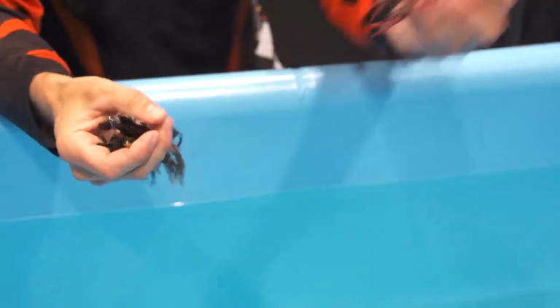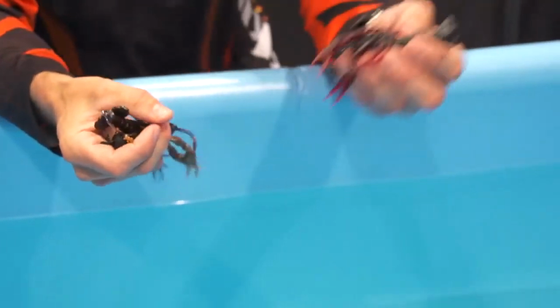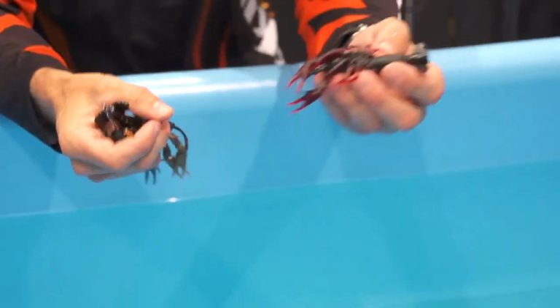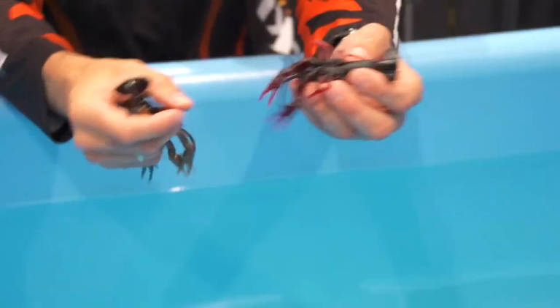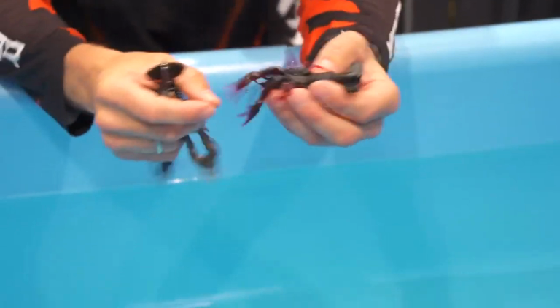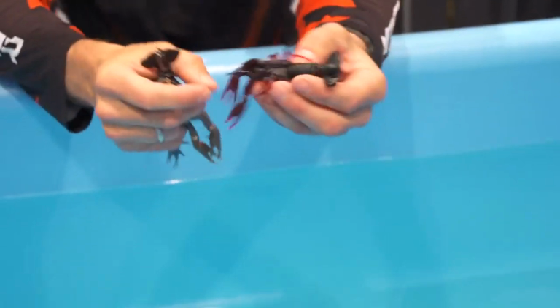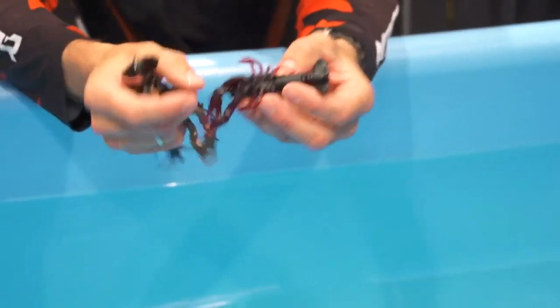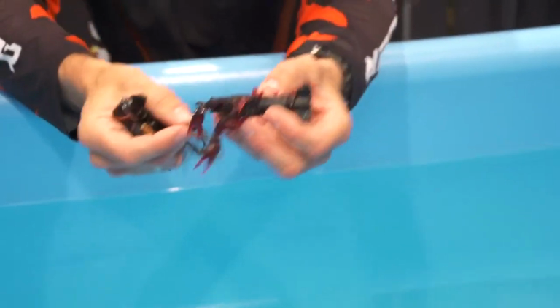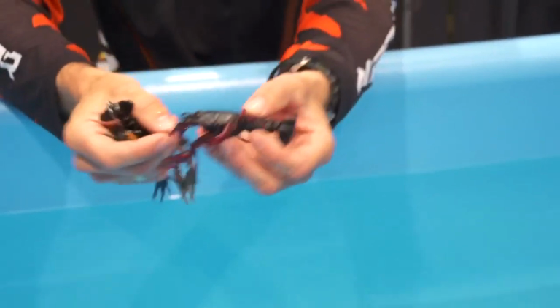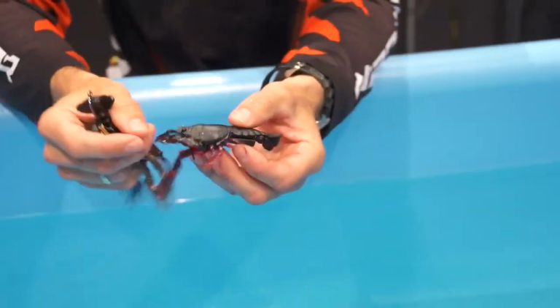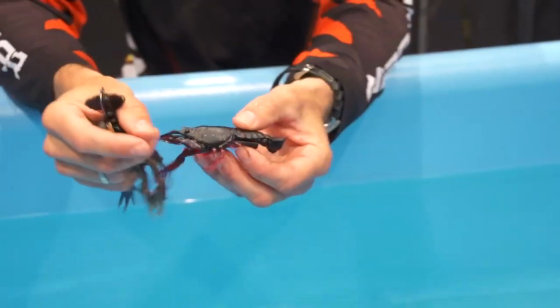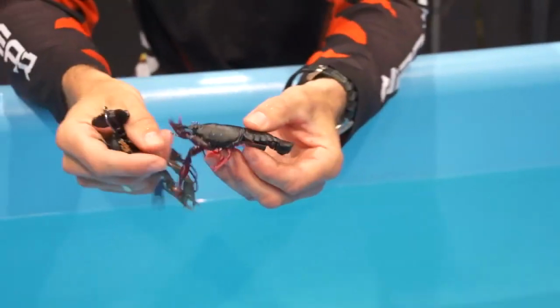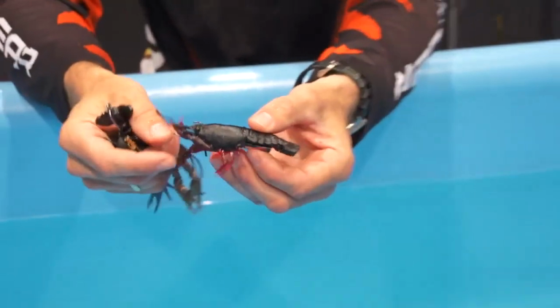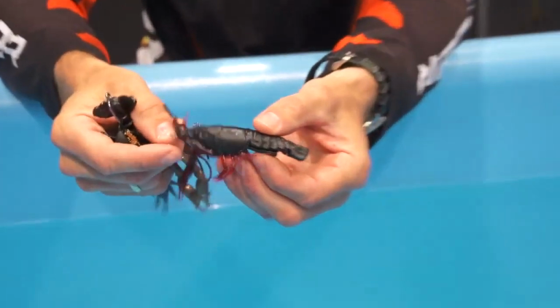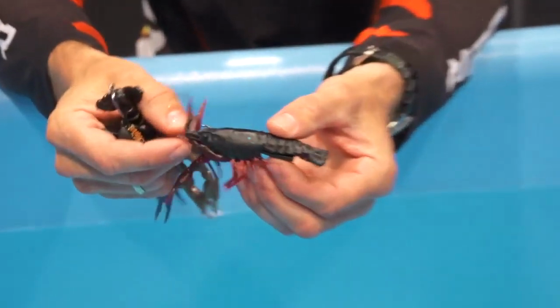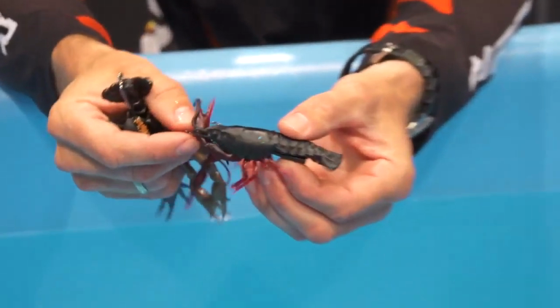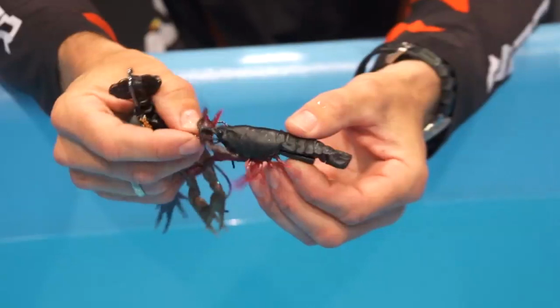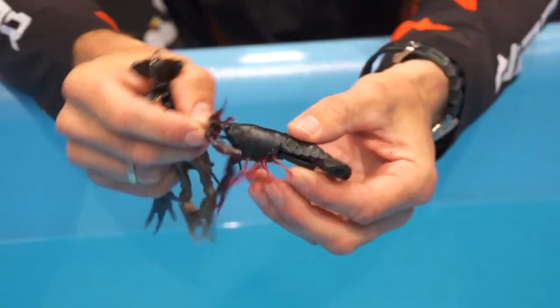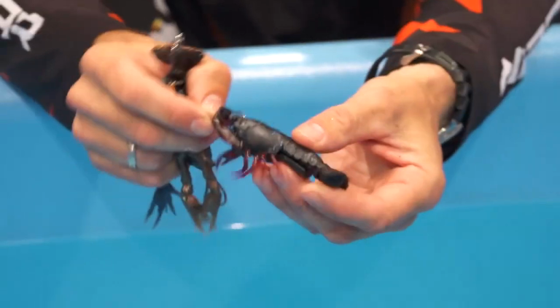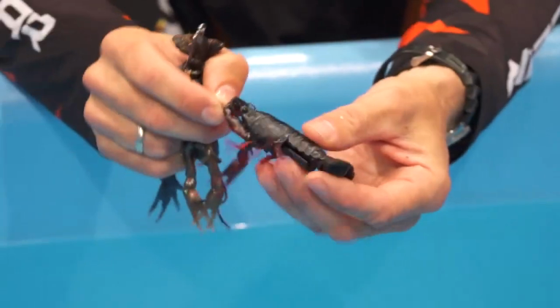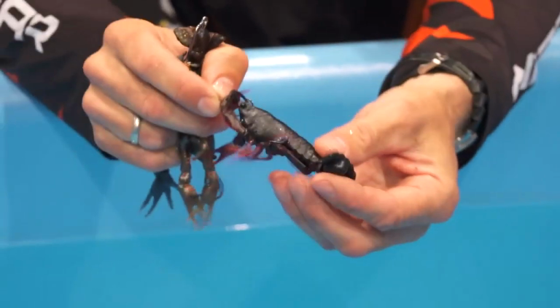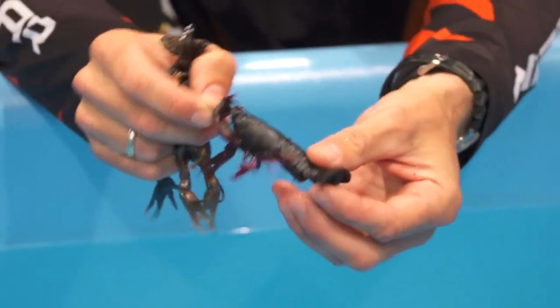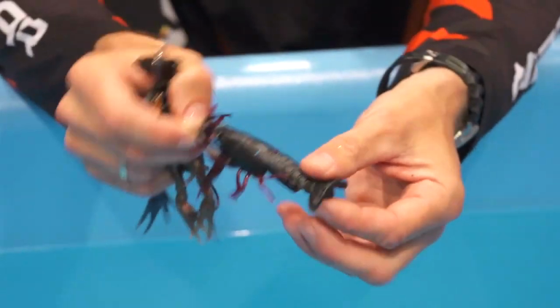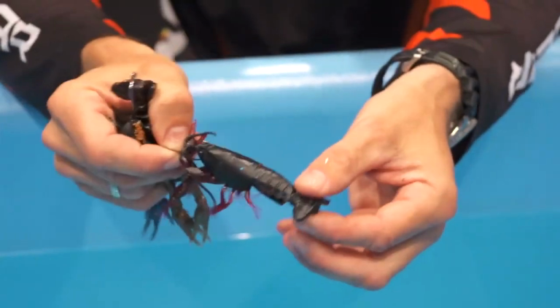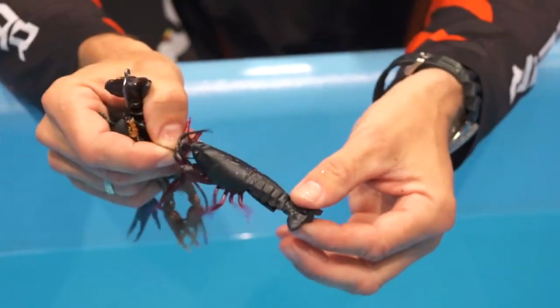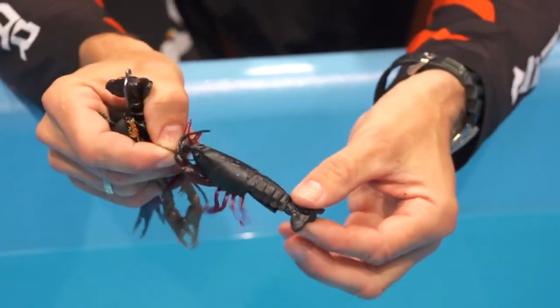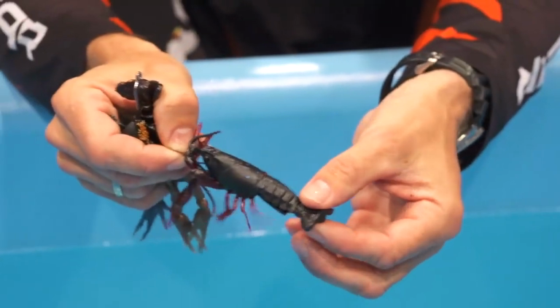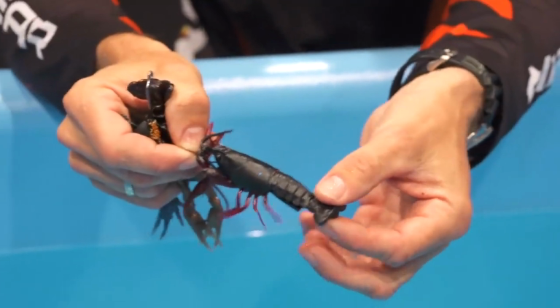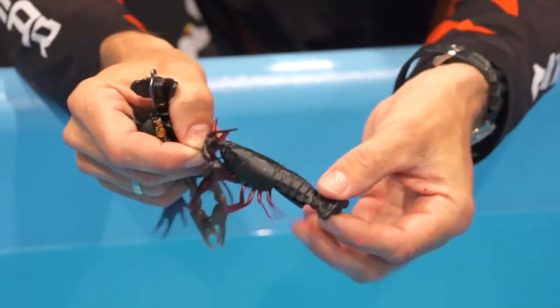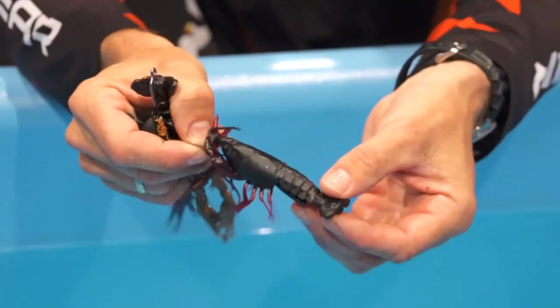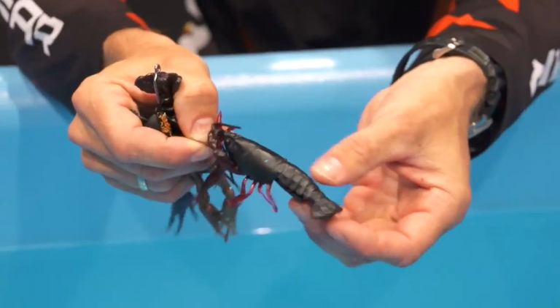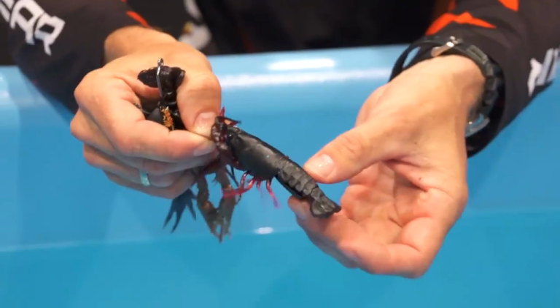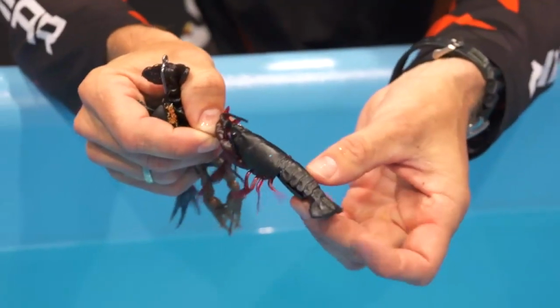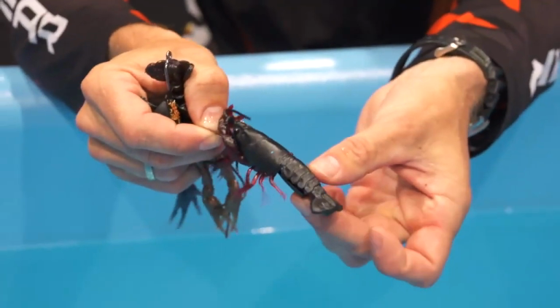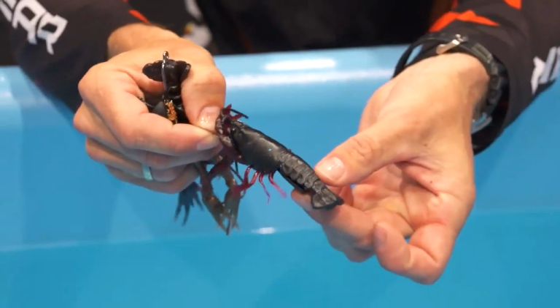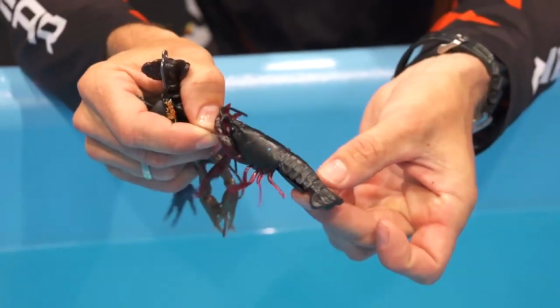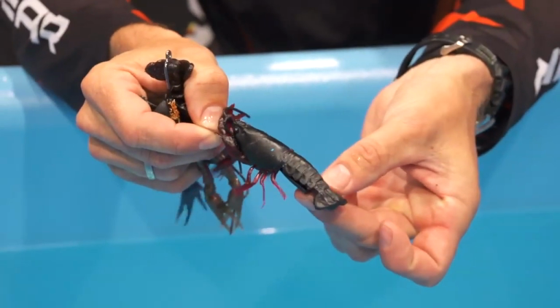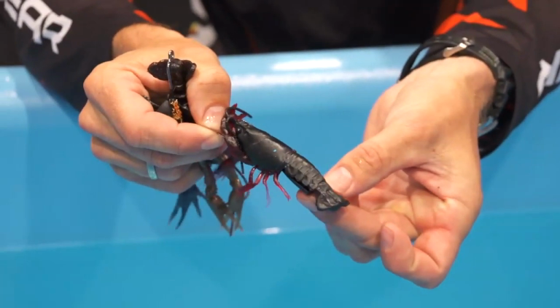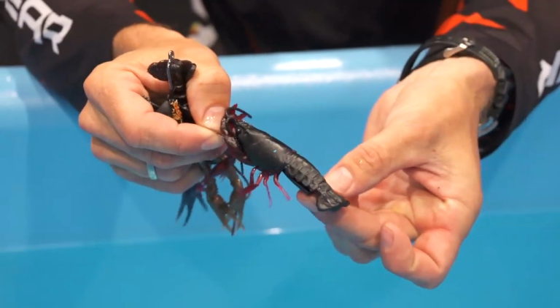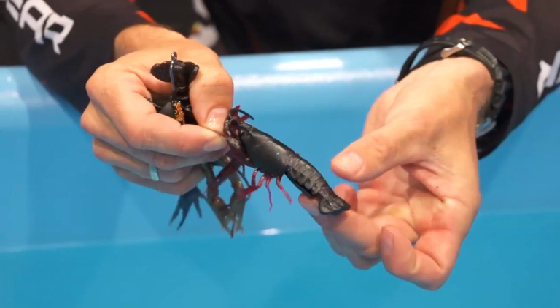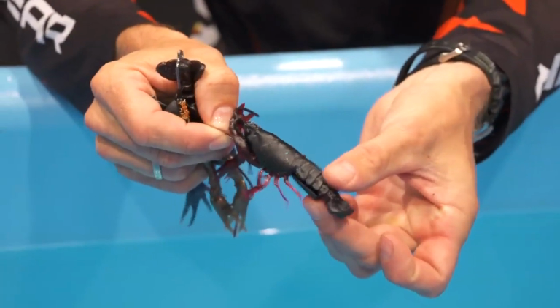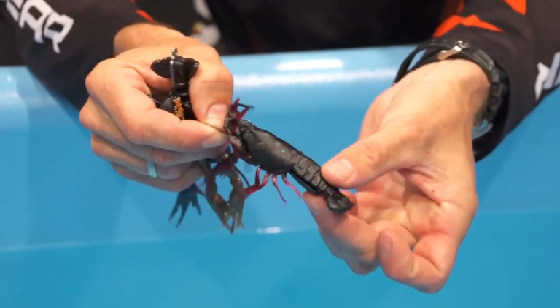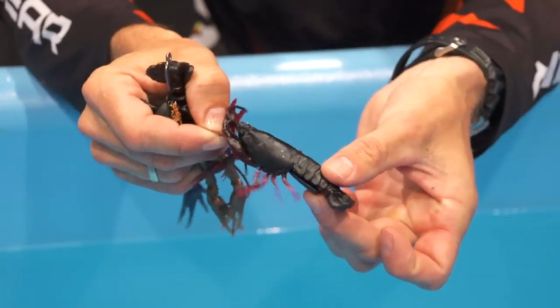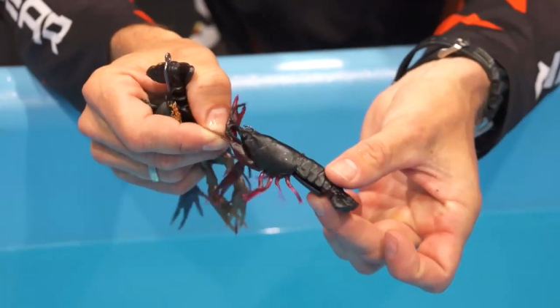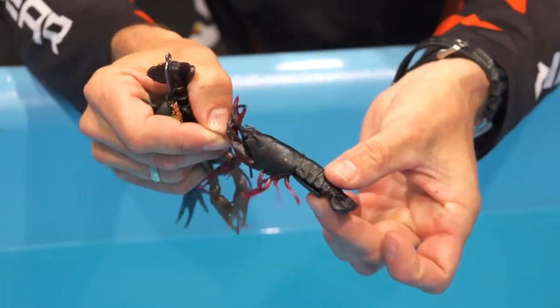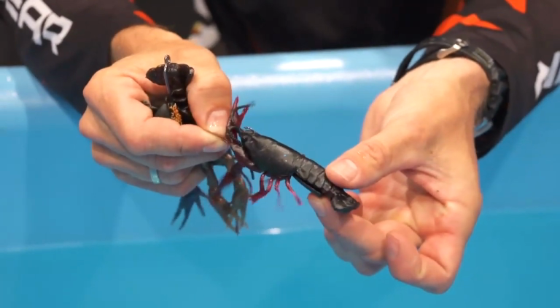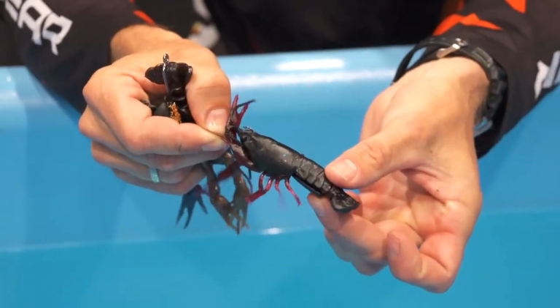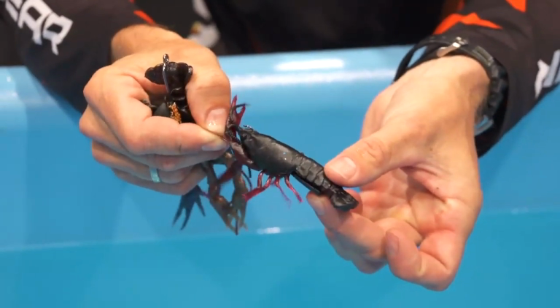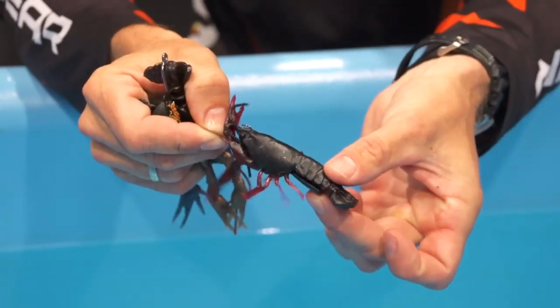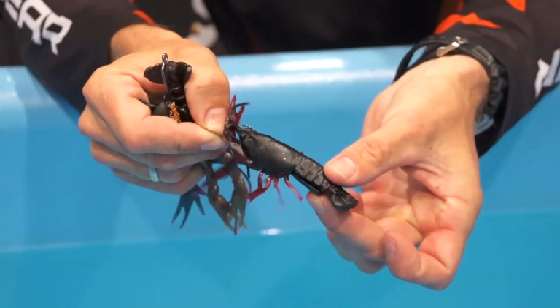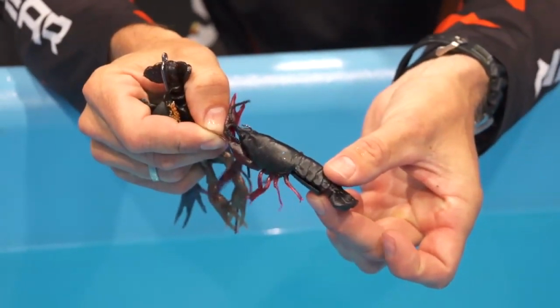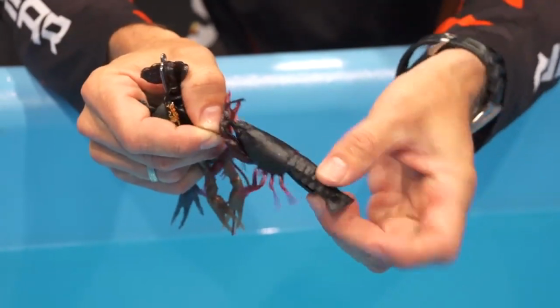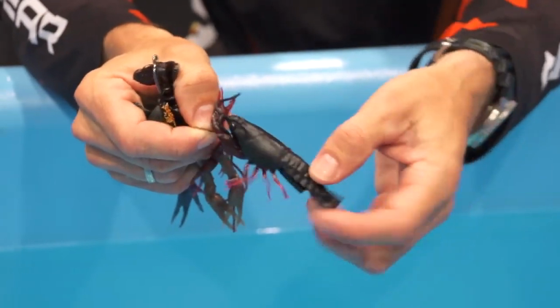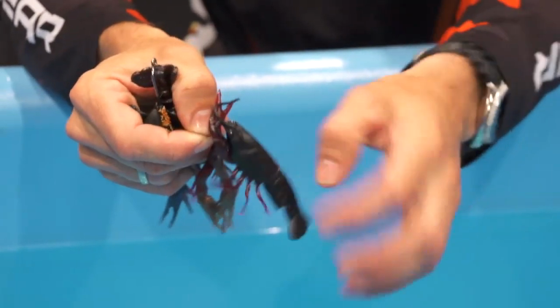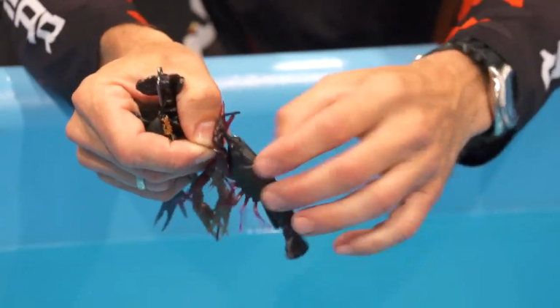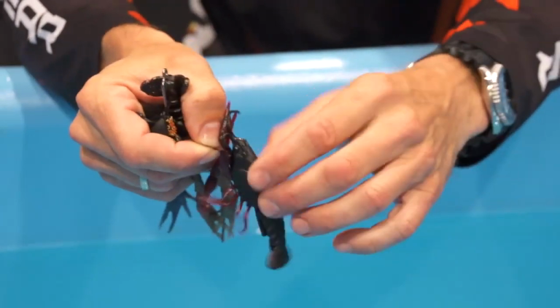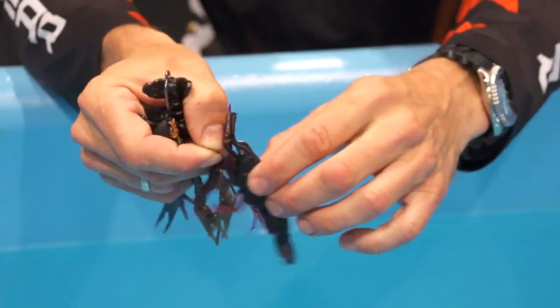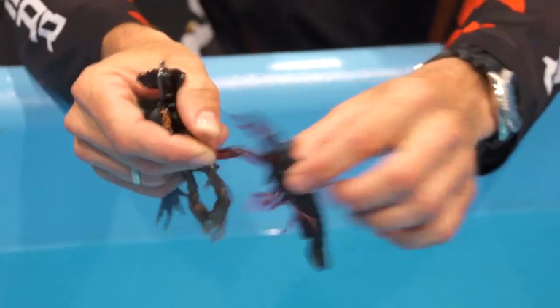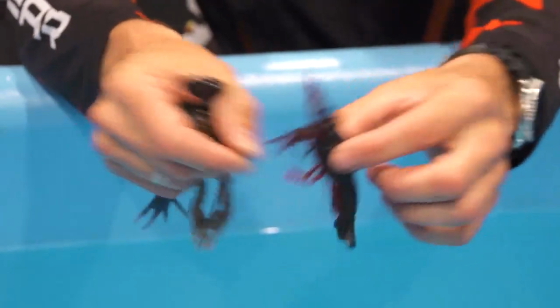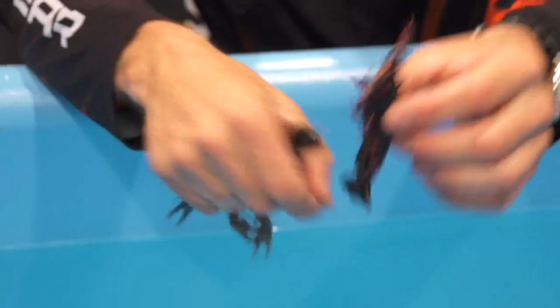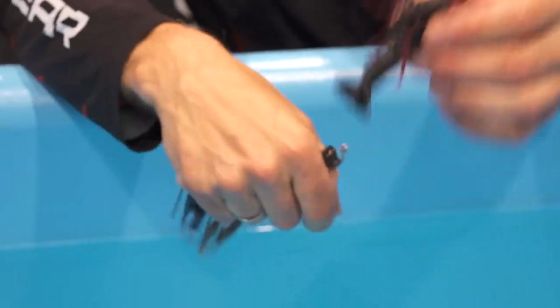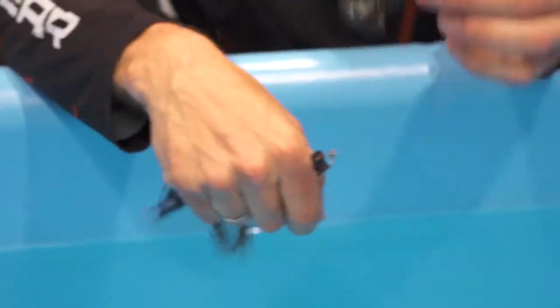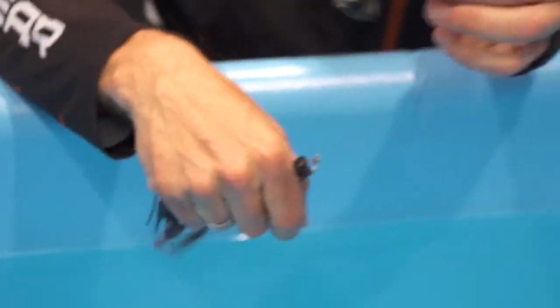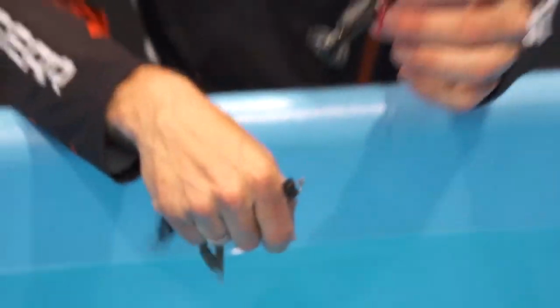The stealth spike is quite unique and makes you capable of having the lure swim backwards in the water. Perfect for bedding bass.